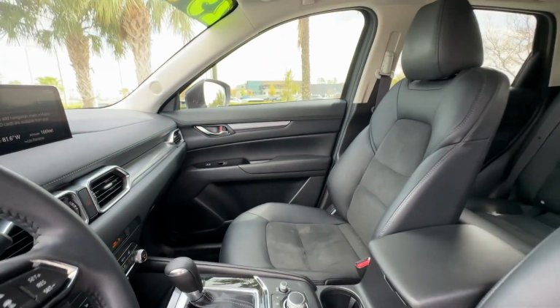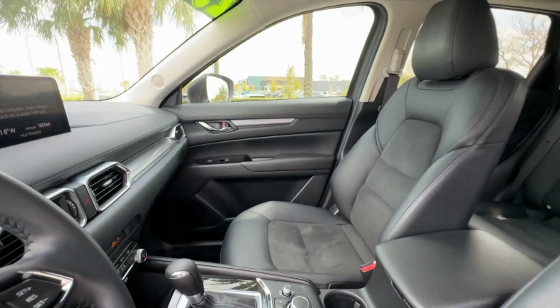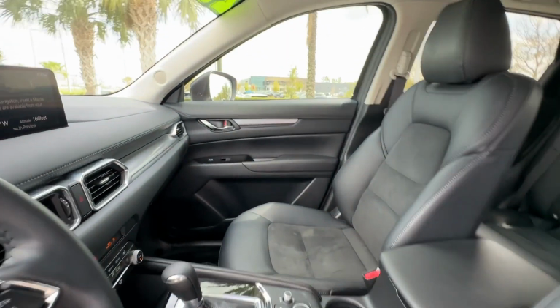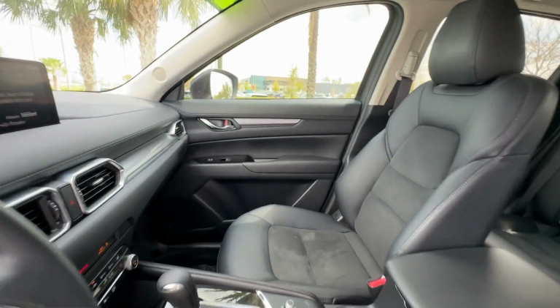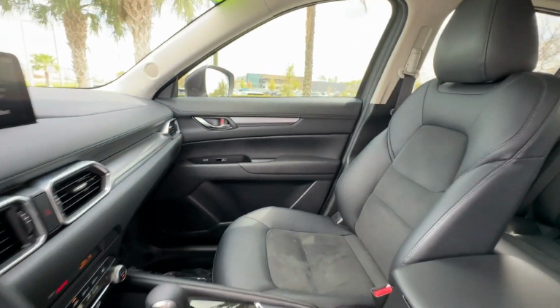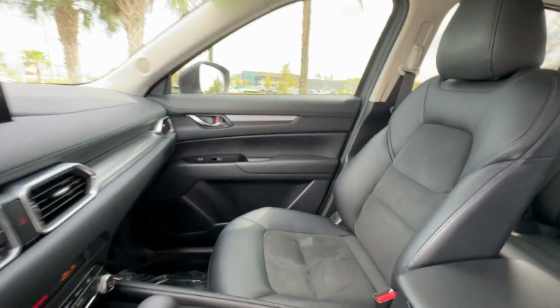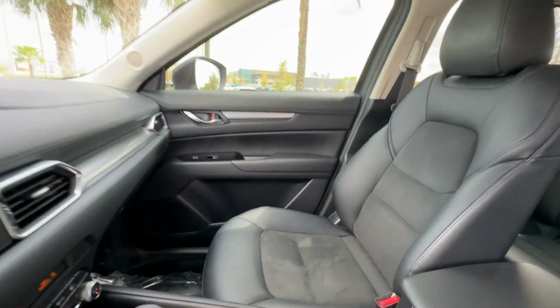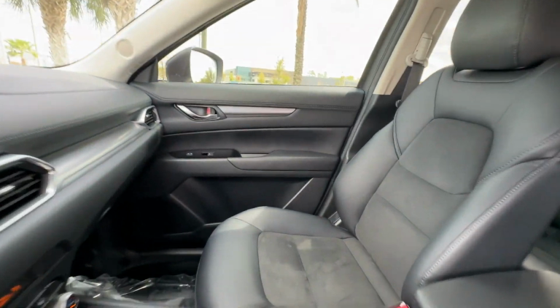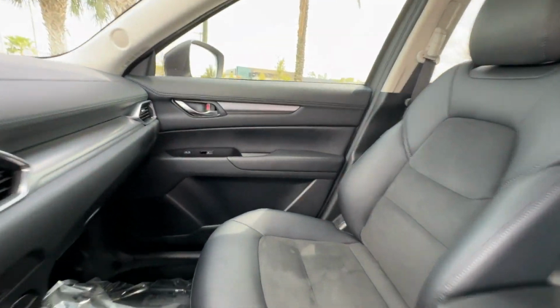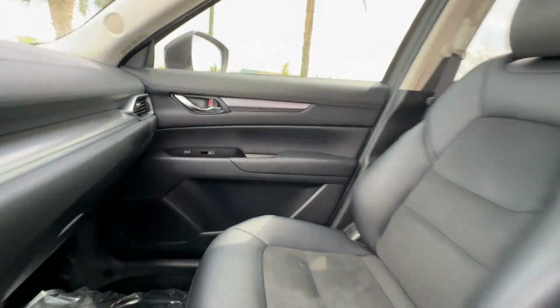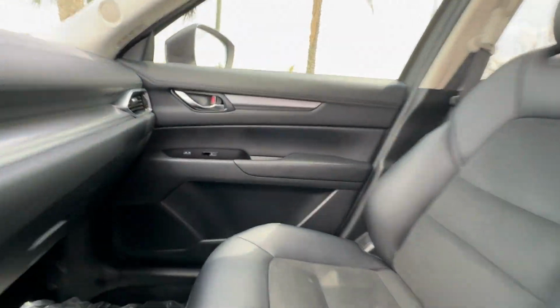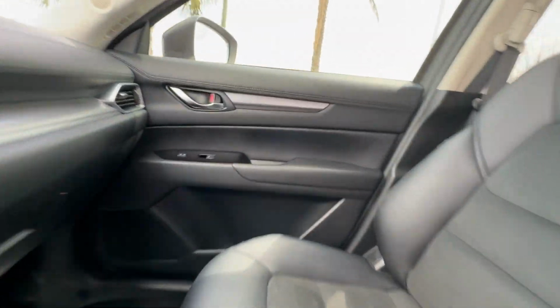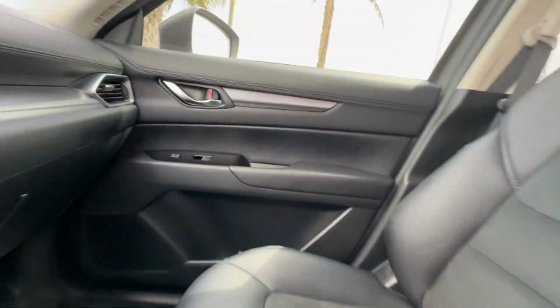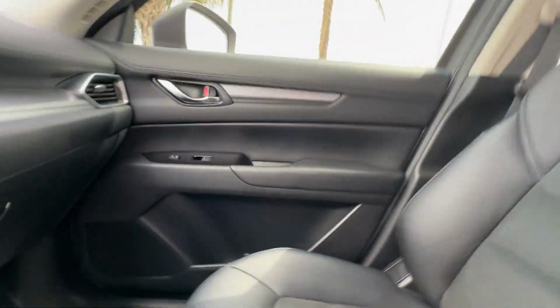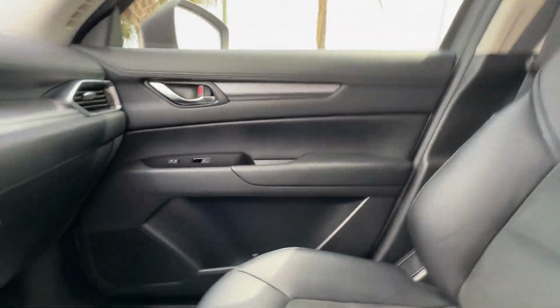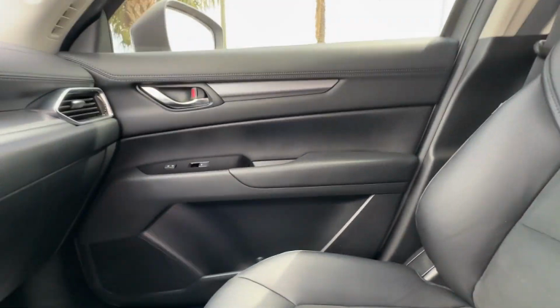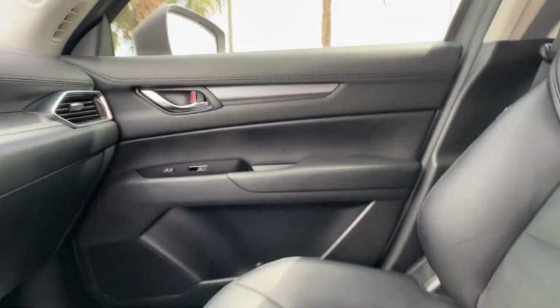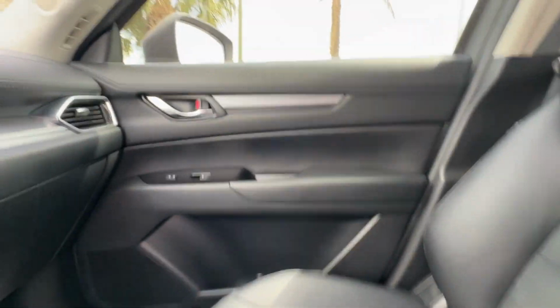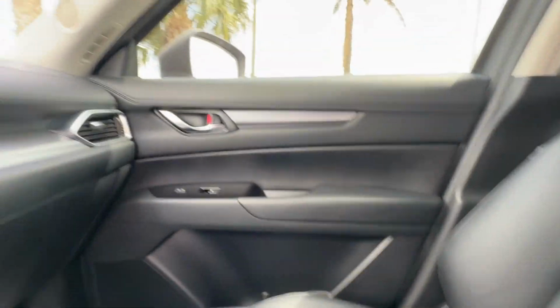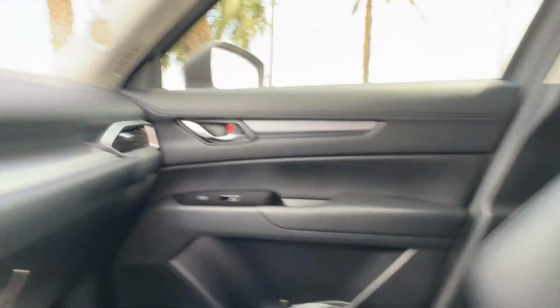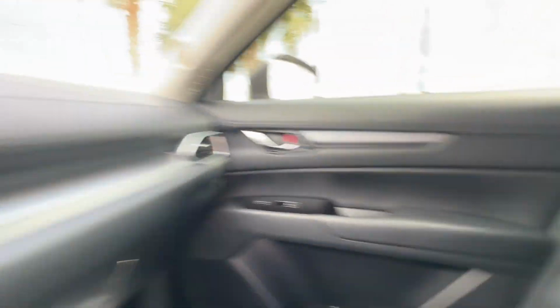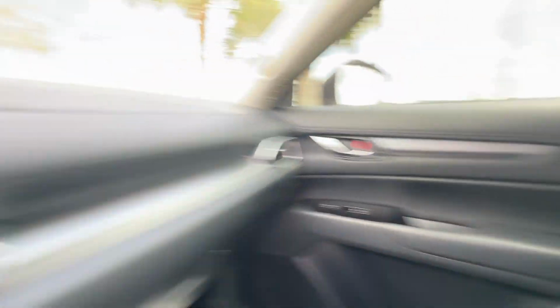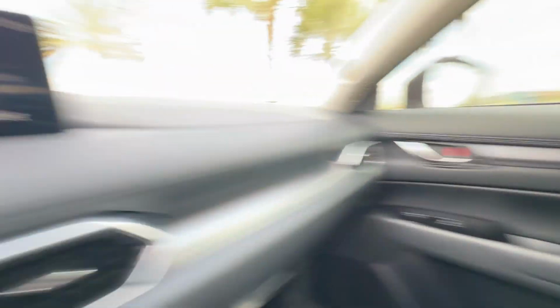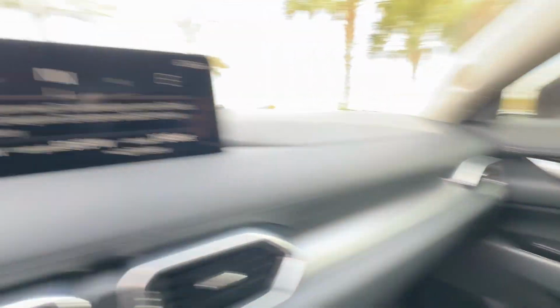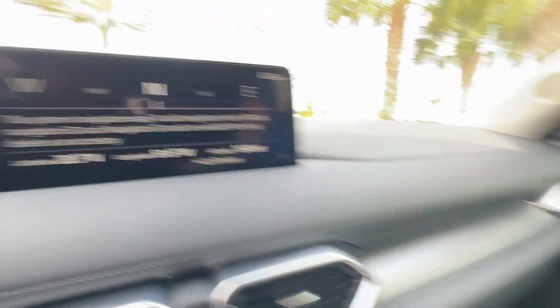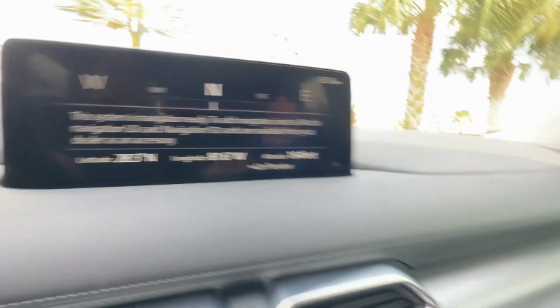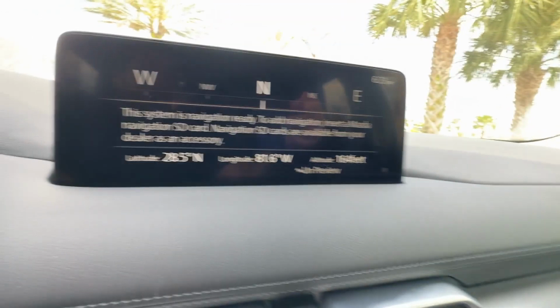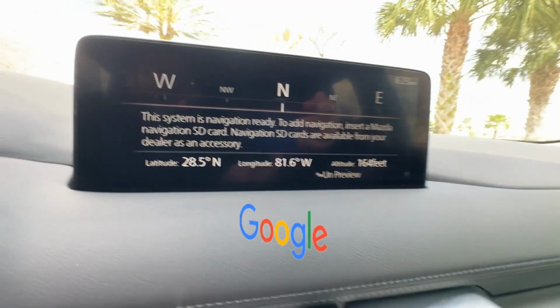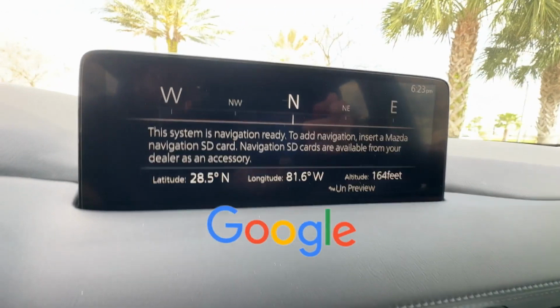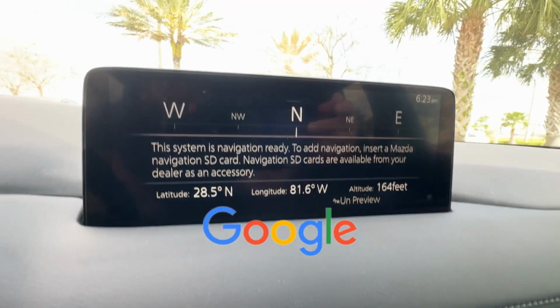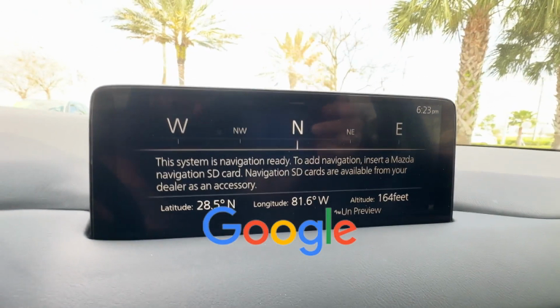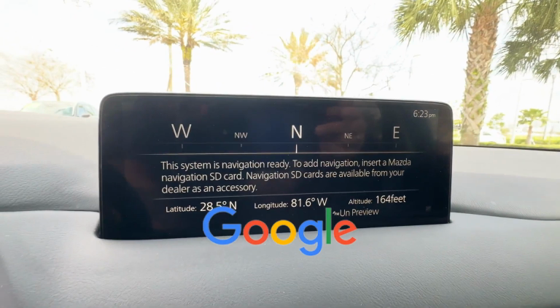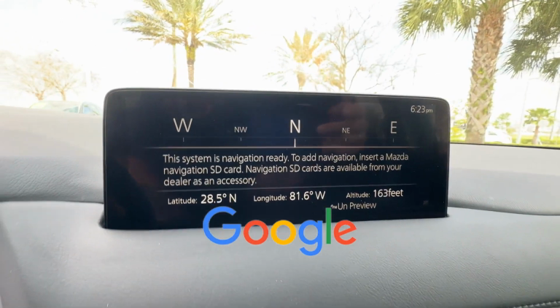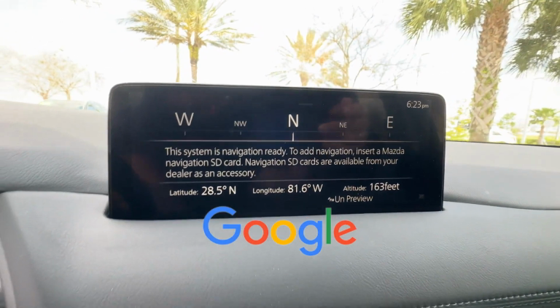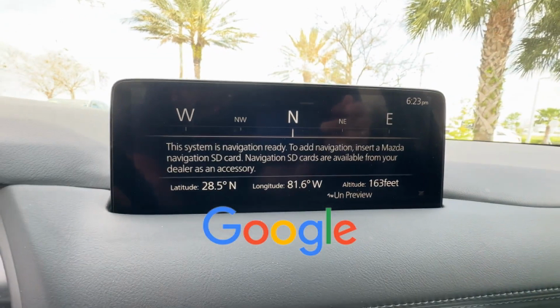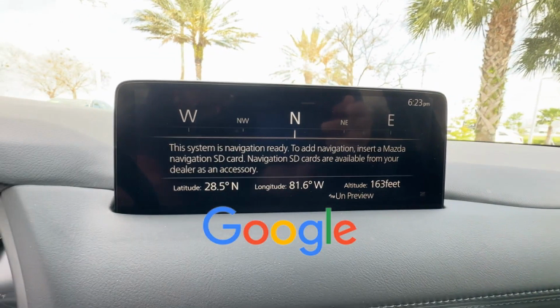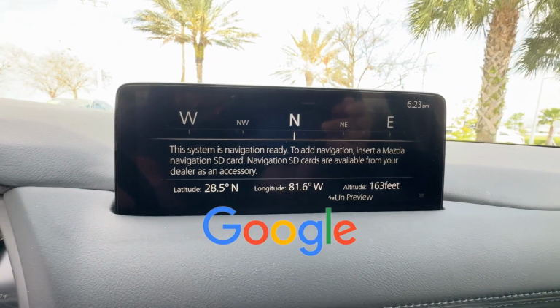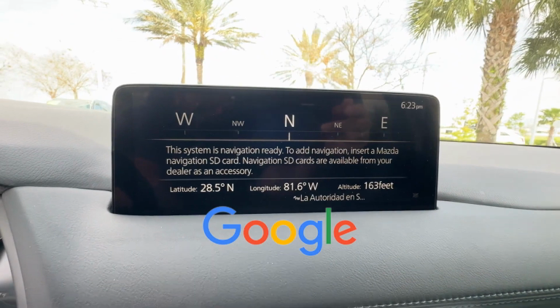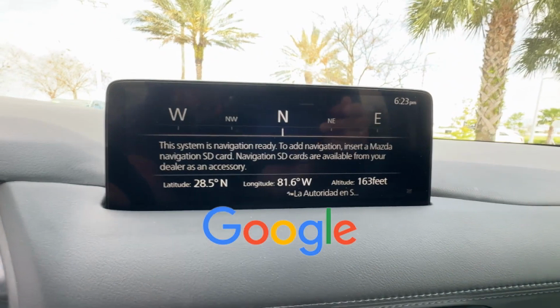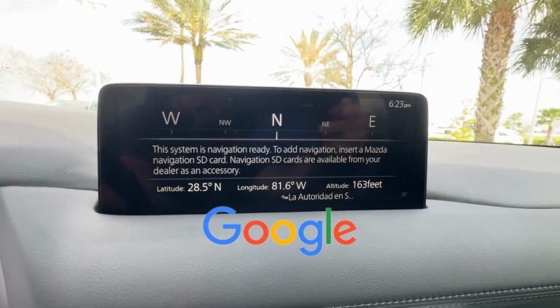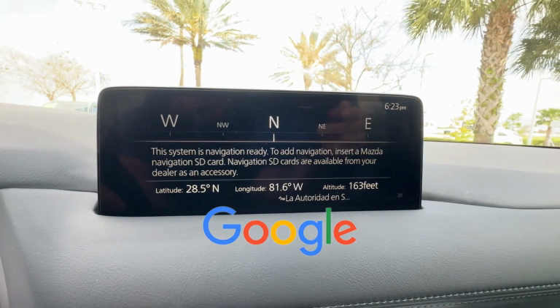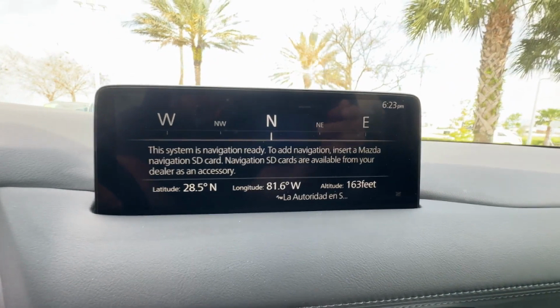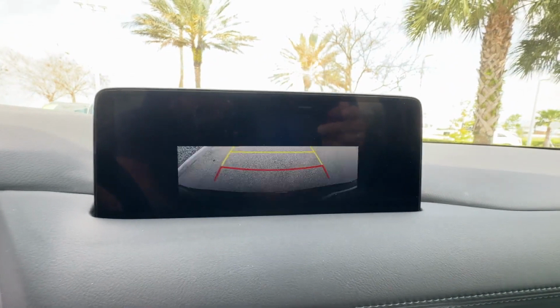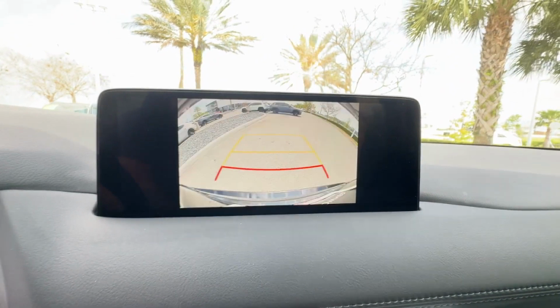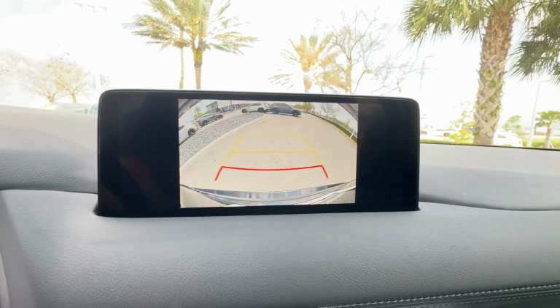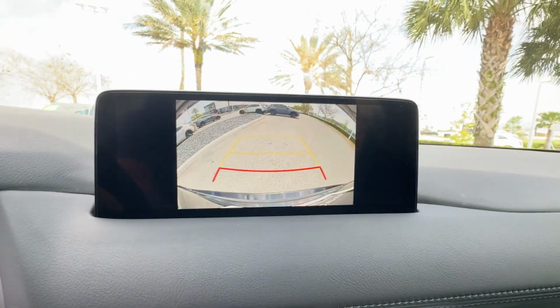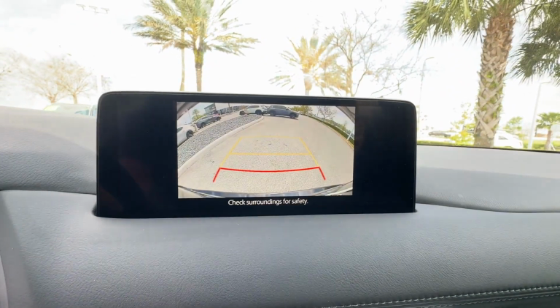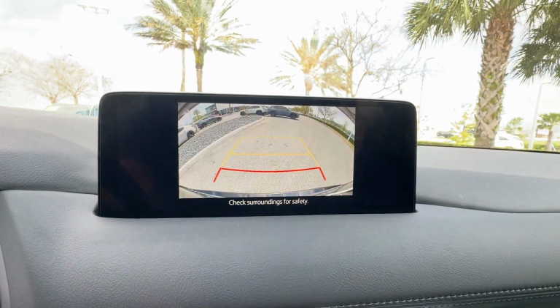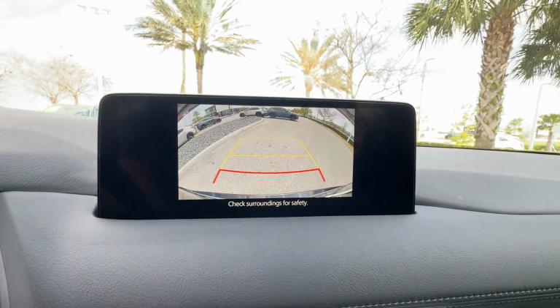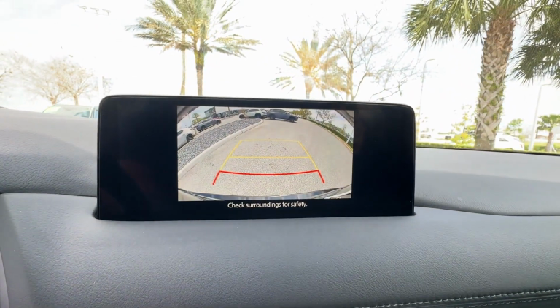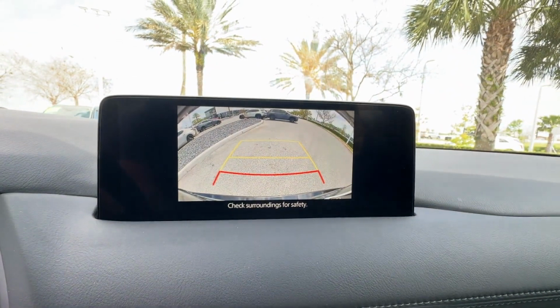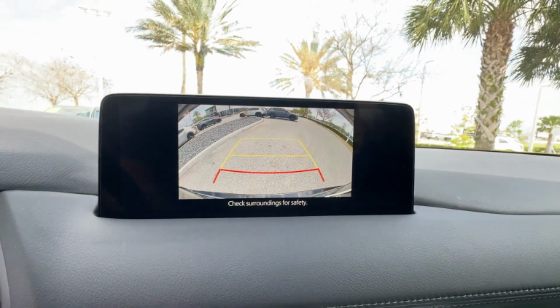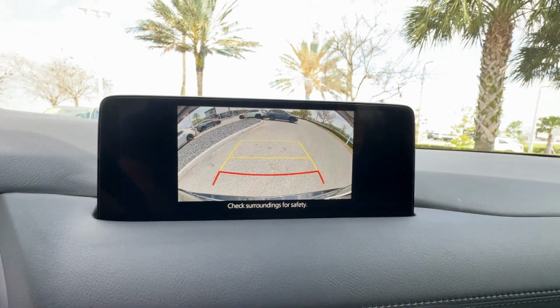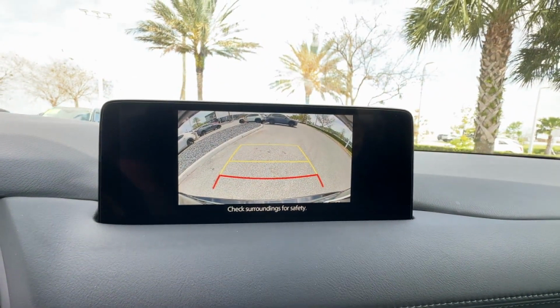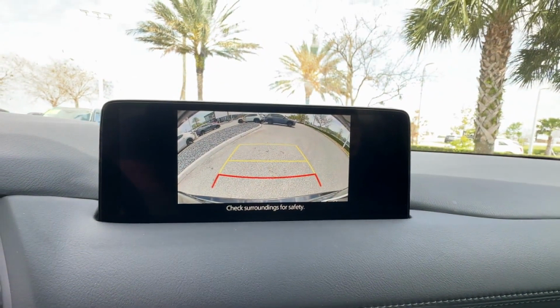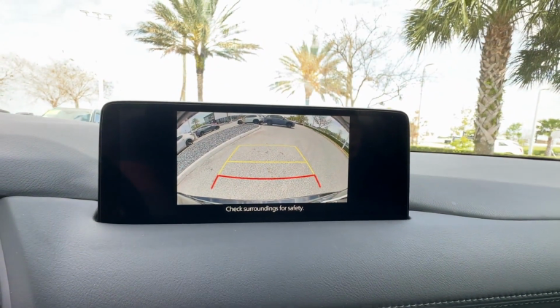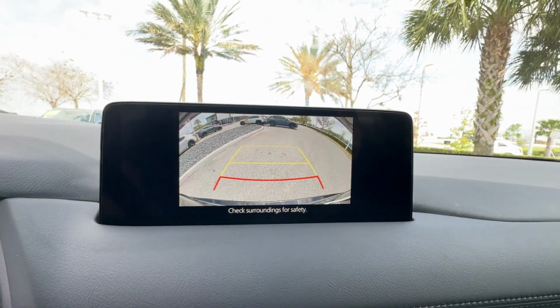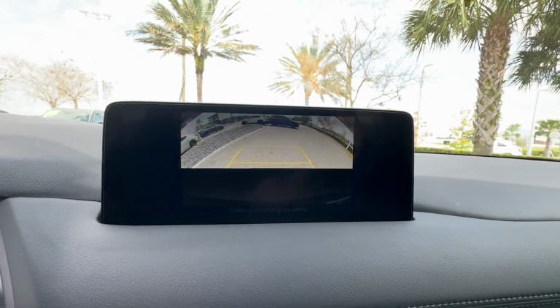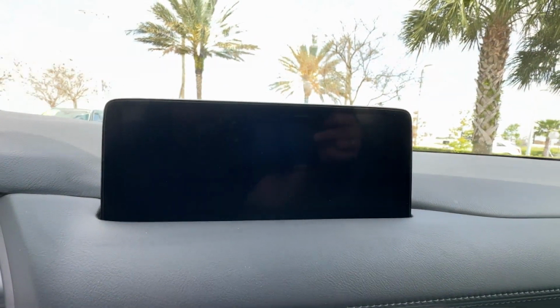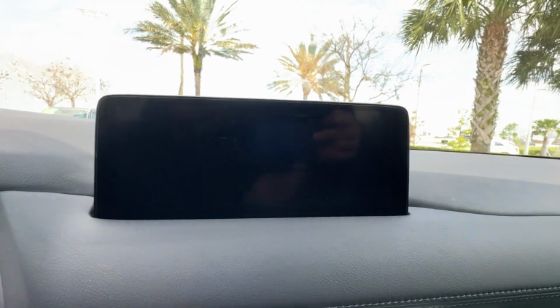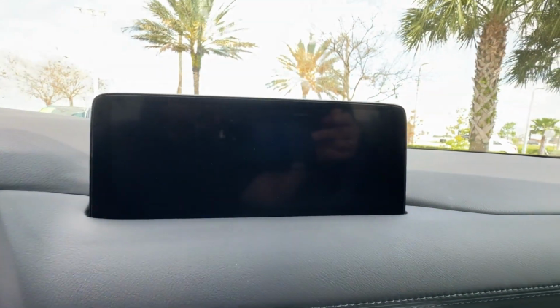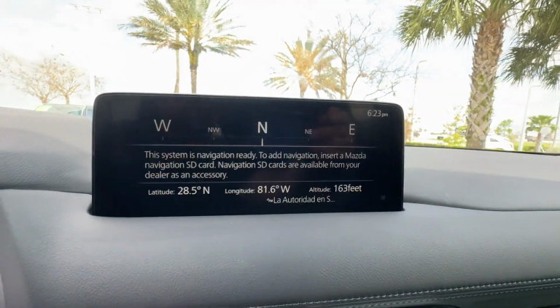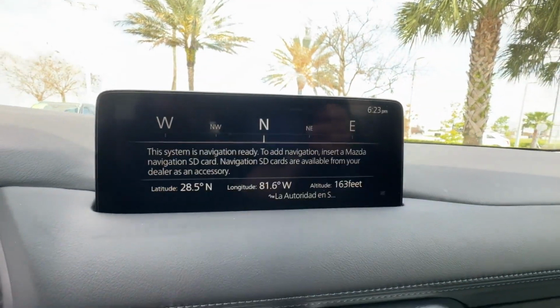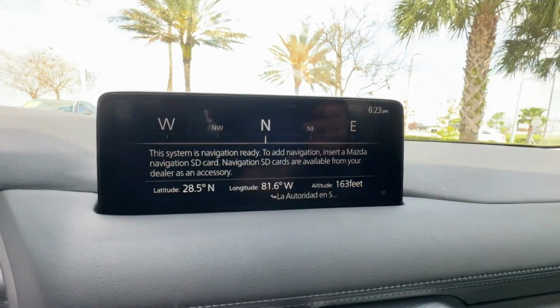Rain Sensing Wipers, Bluetooth, Brake Assist, Keyless Start. This is a top-rated dealer. We'll help you find exactly what you're looking for.